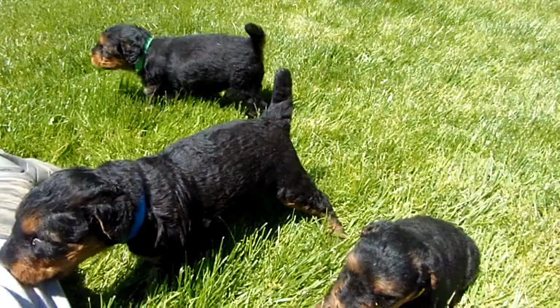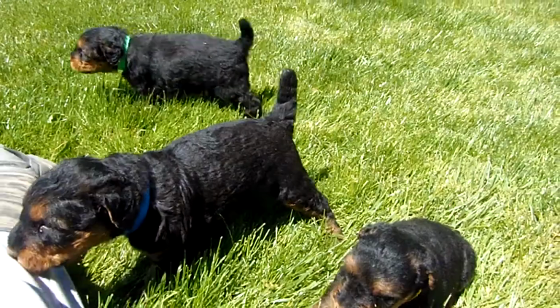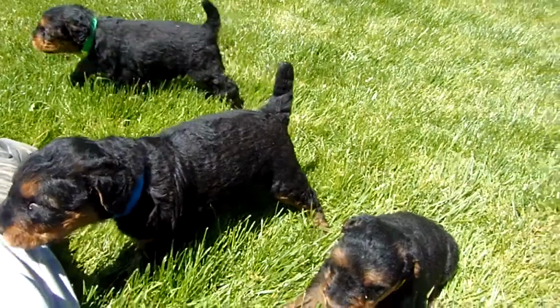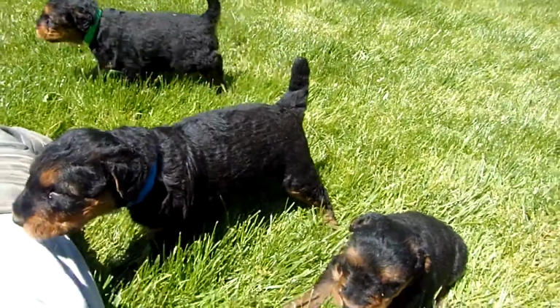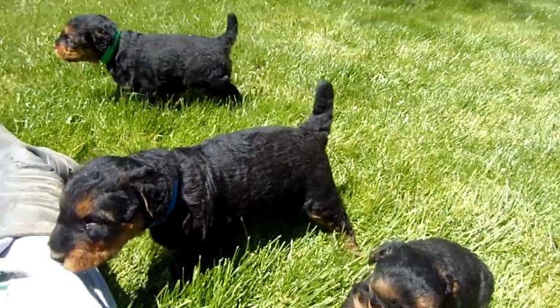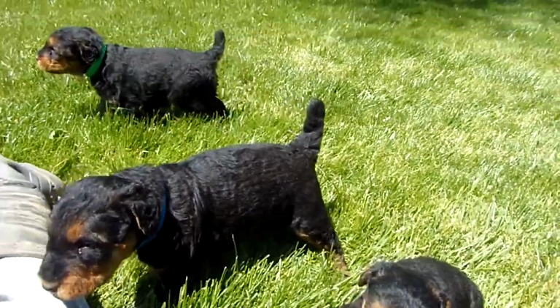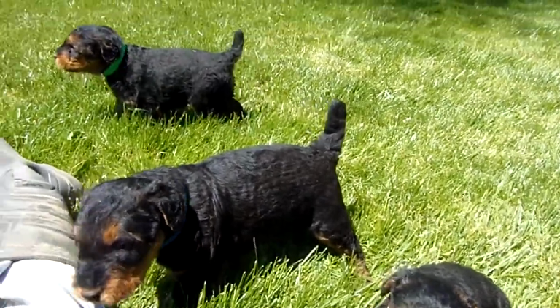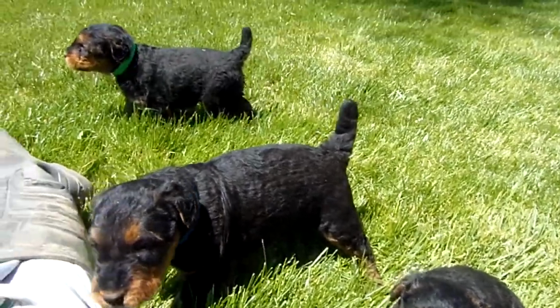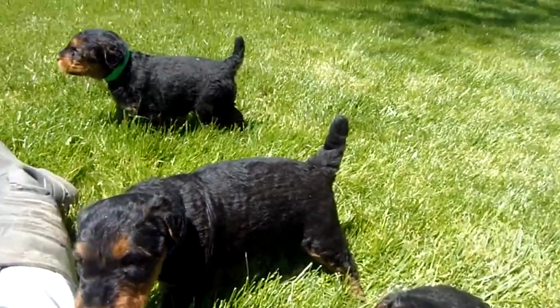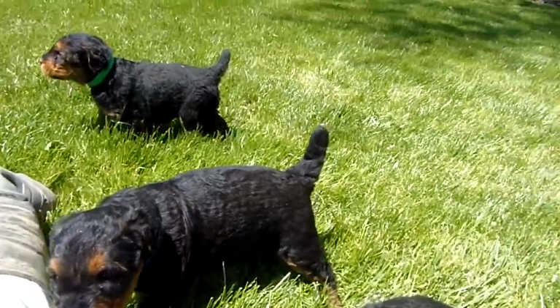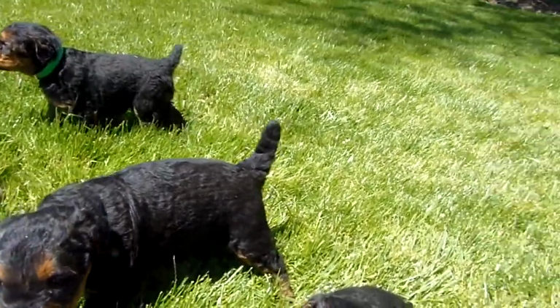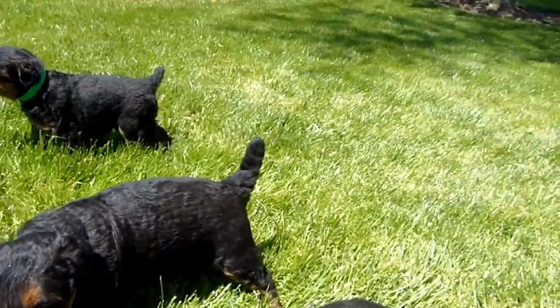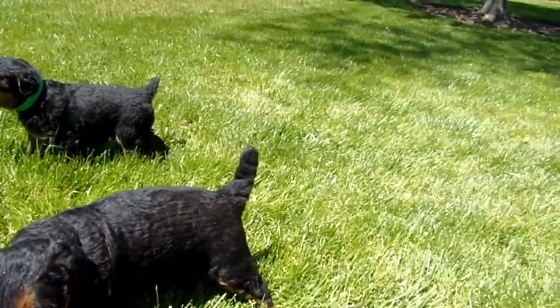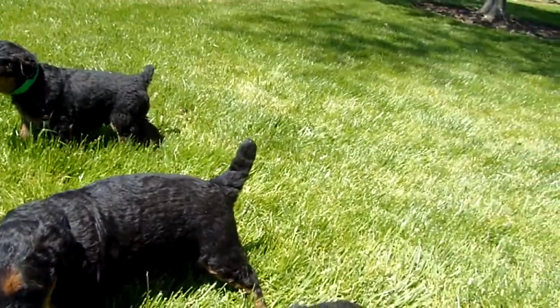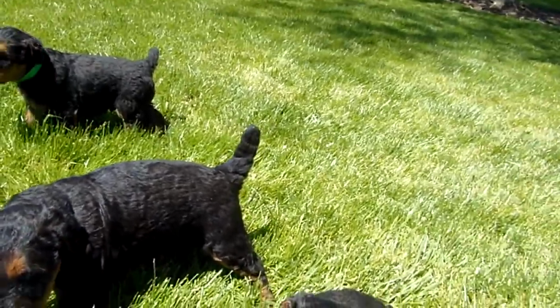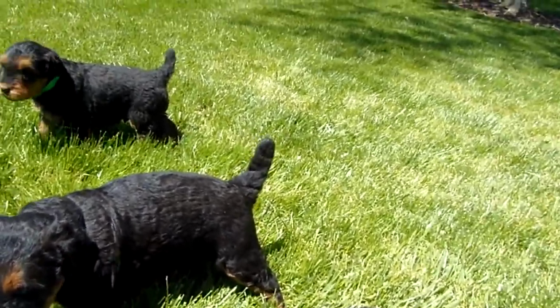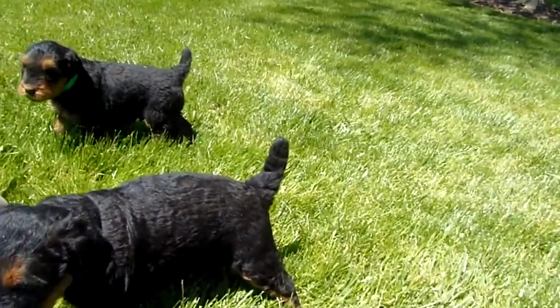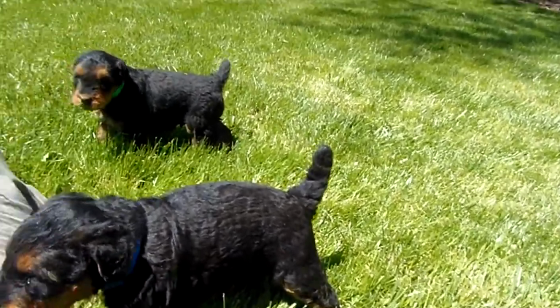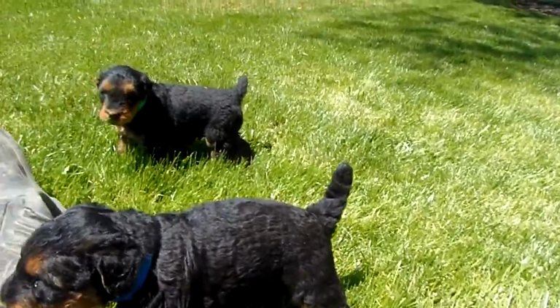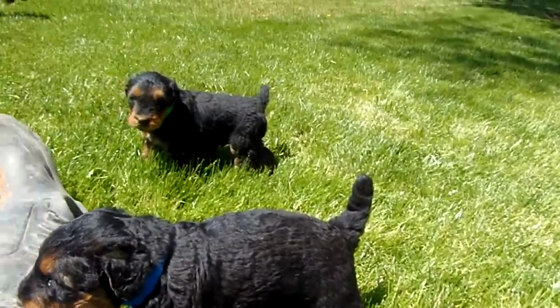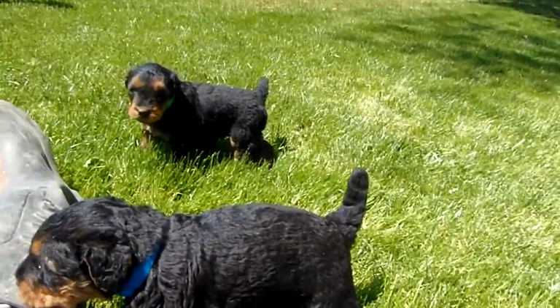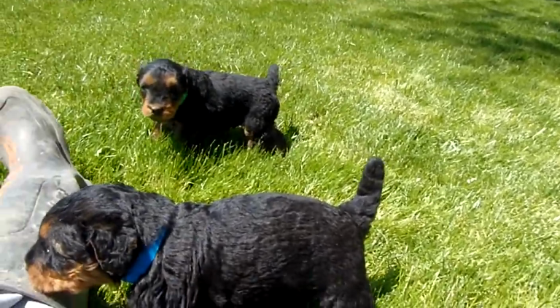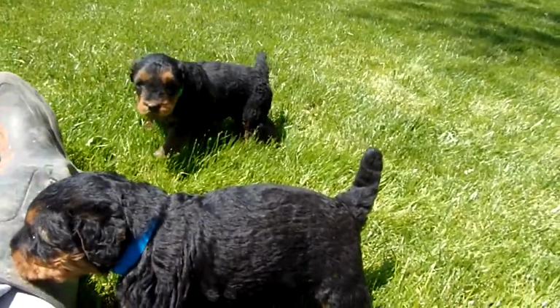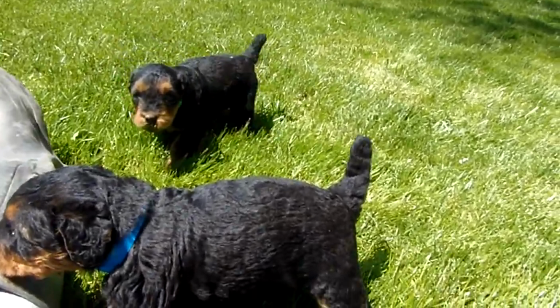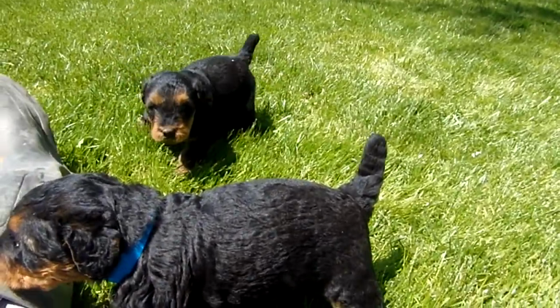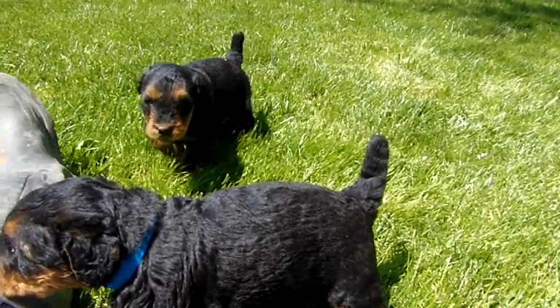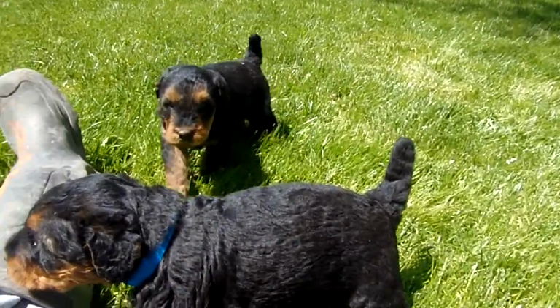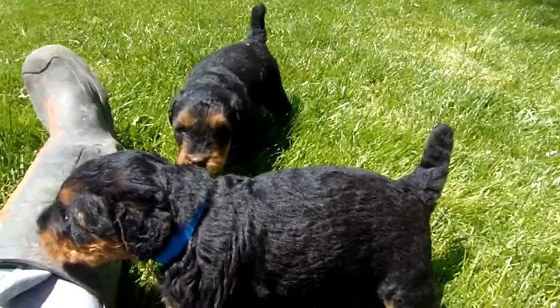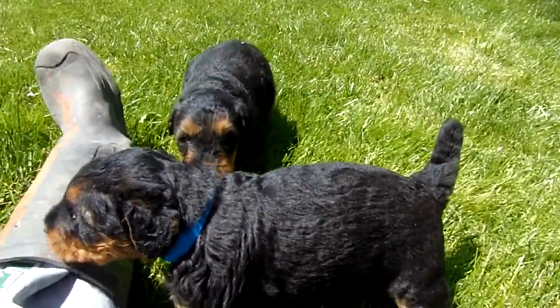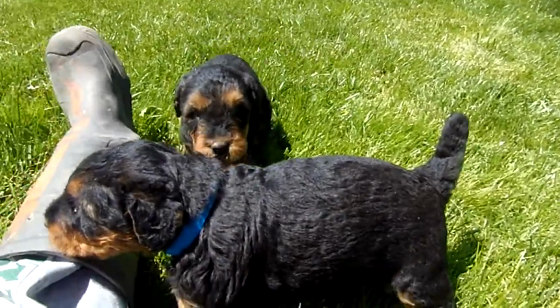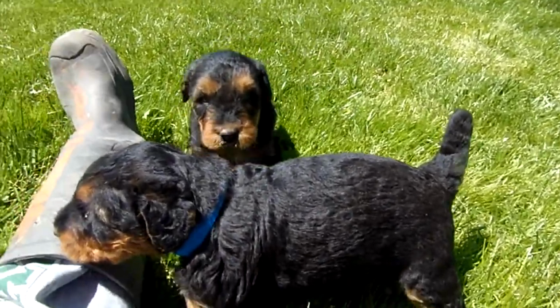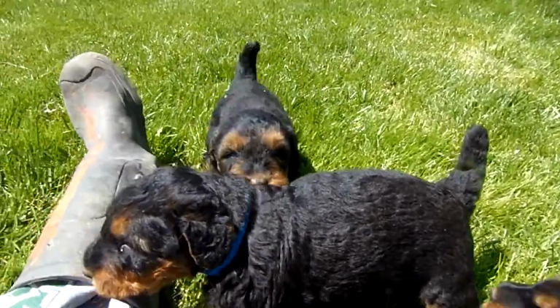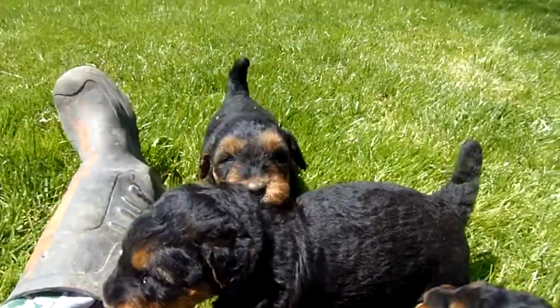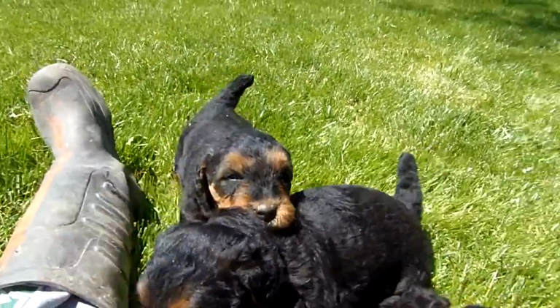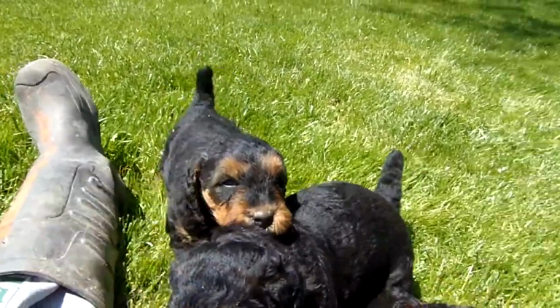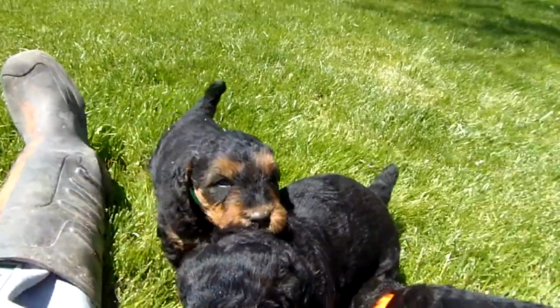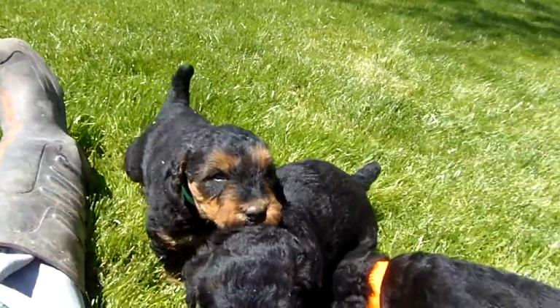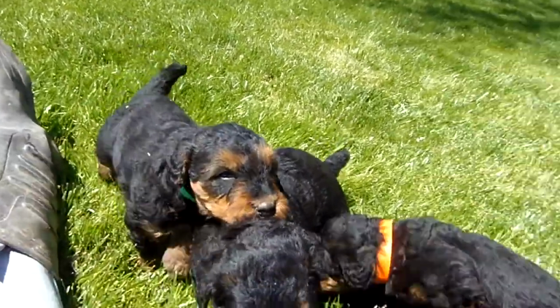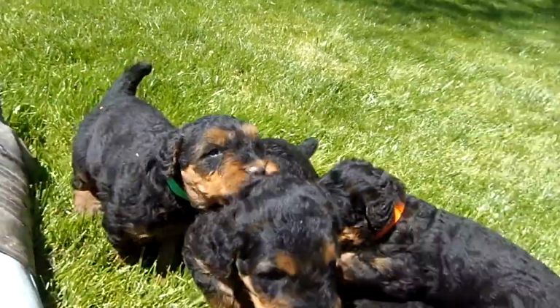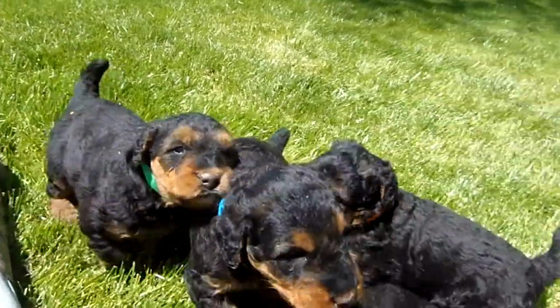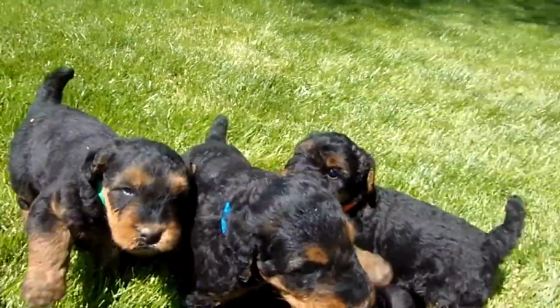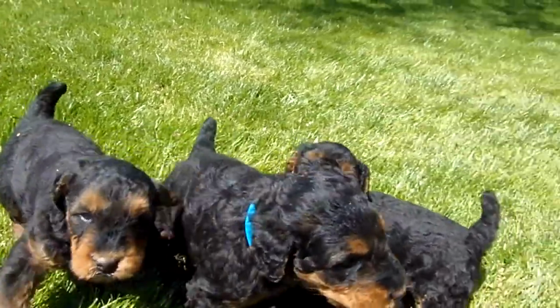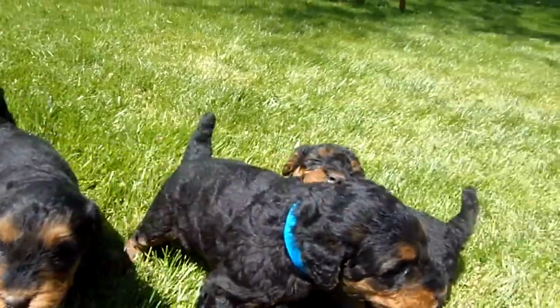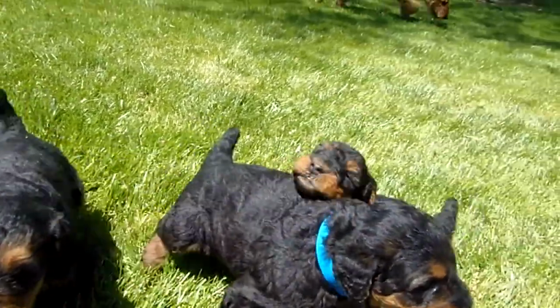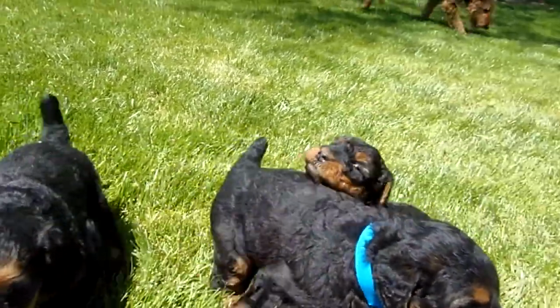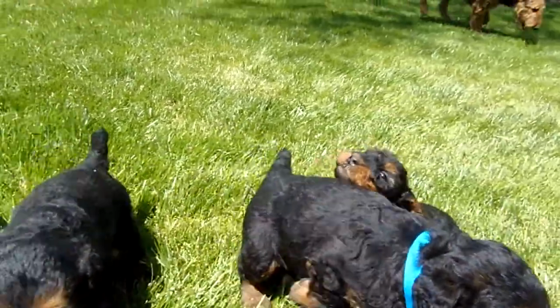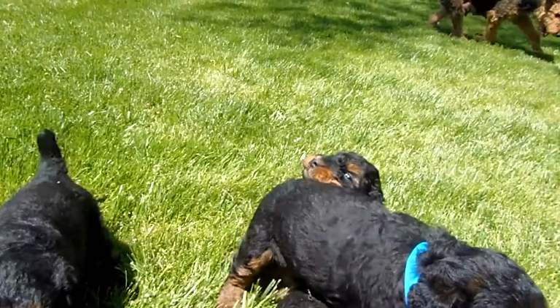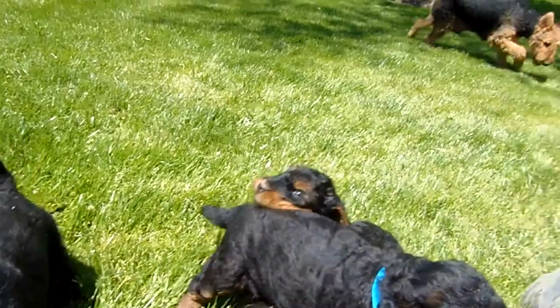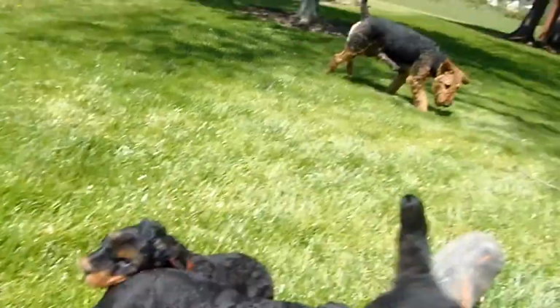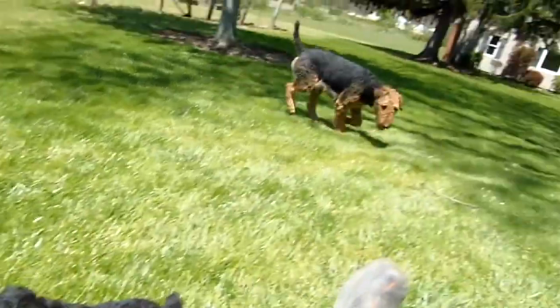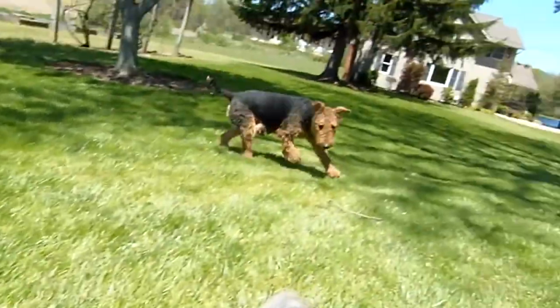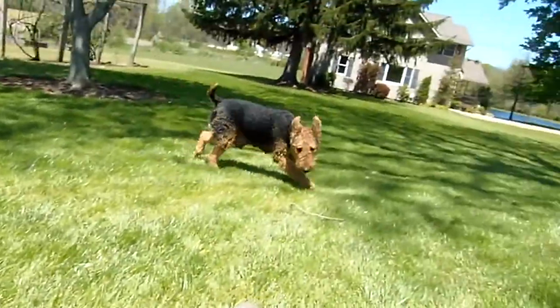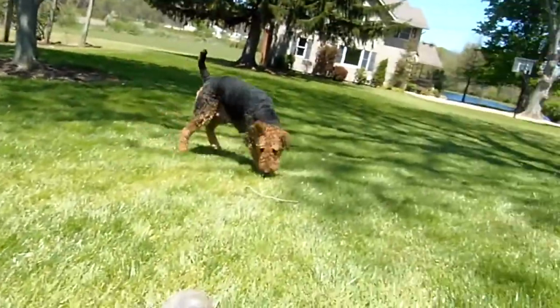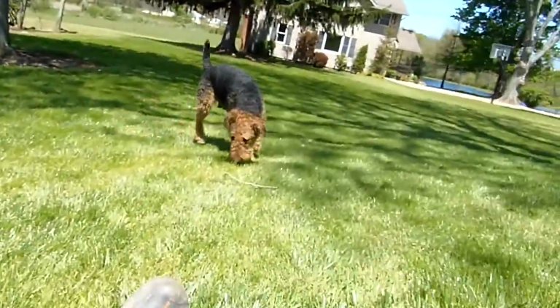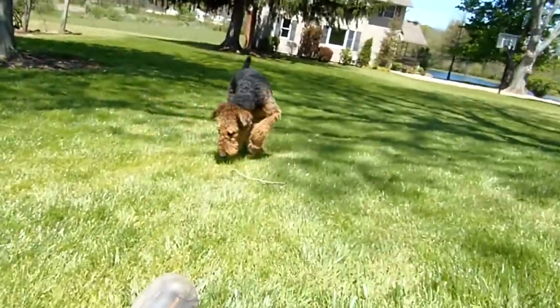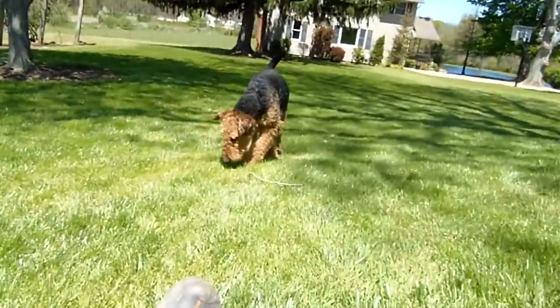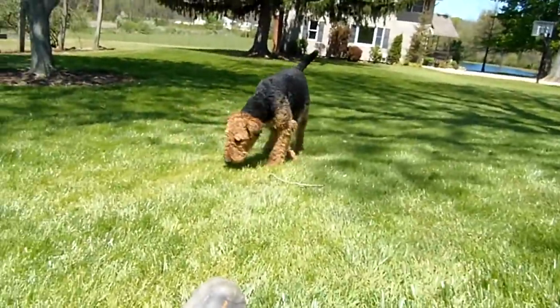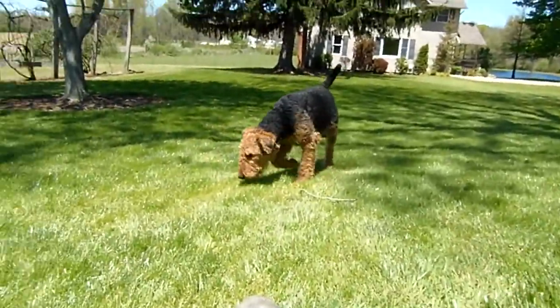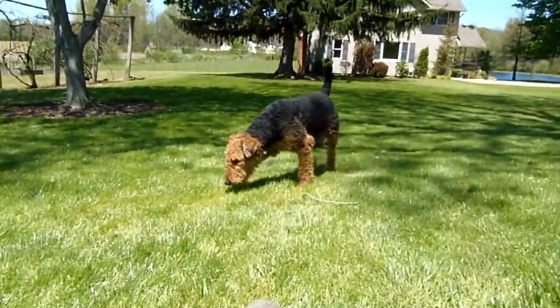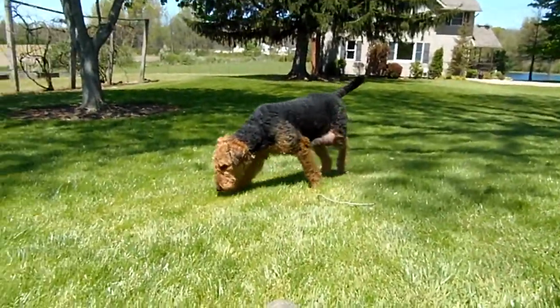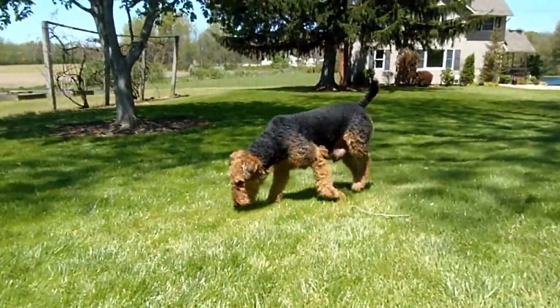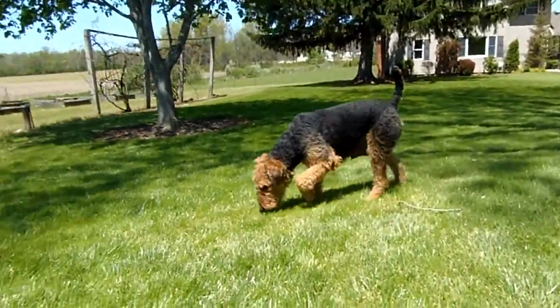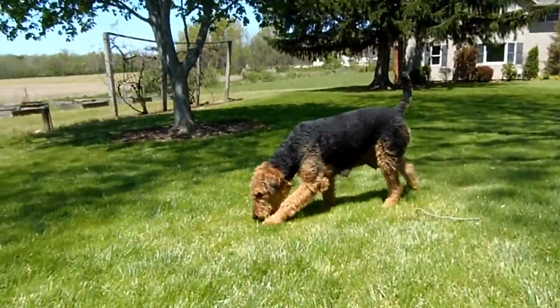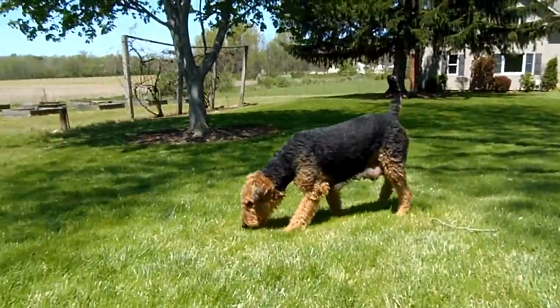Alright, we have Paisley and Spartacus' puppies here. They just turned four weeks old yesterday. Here's Paisley!